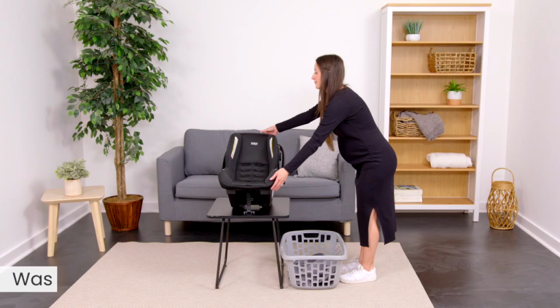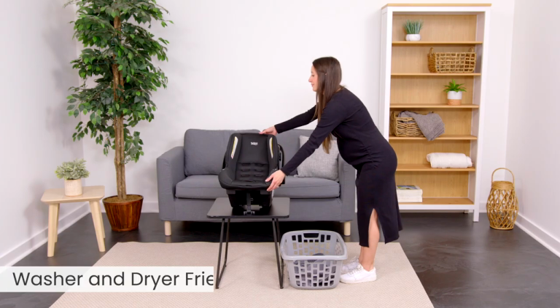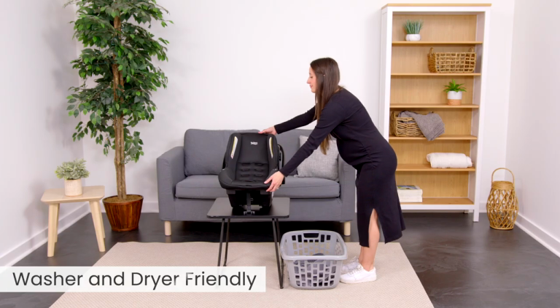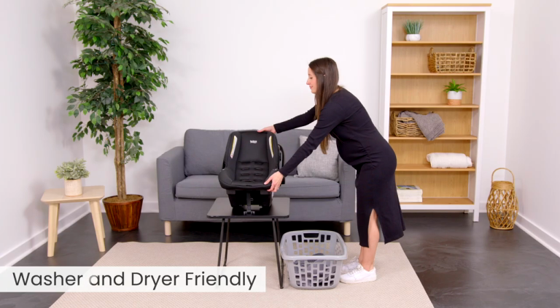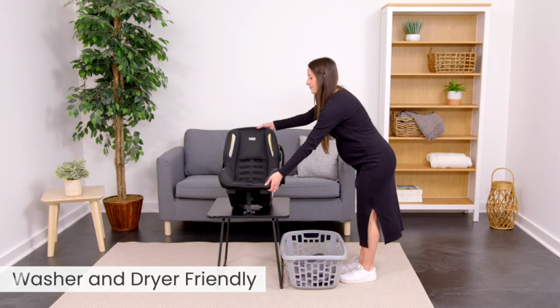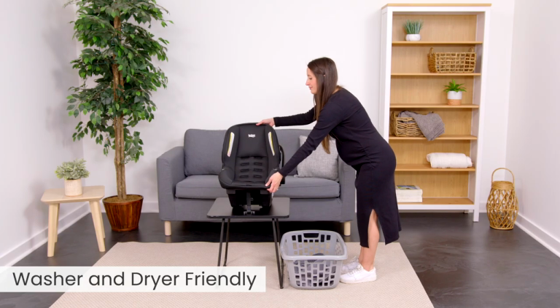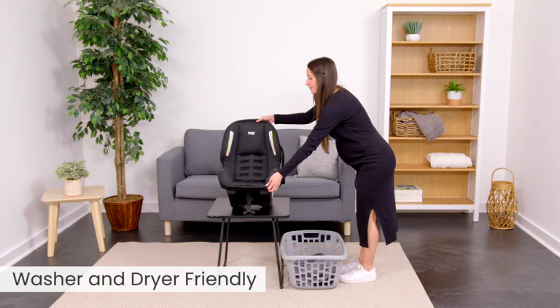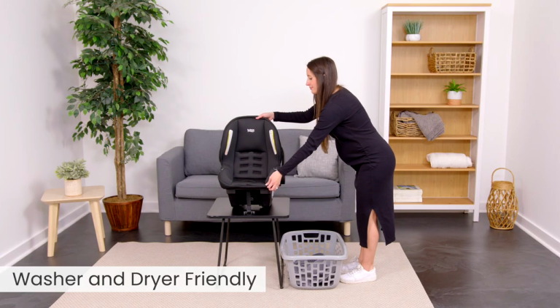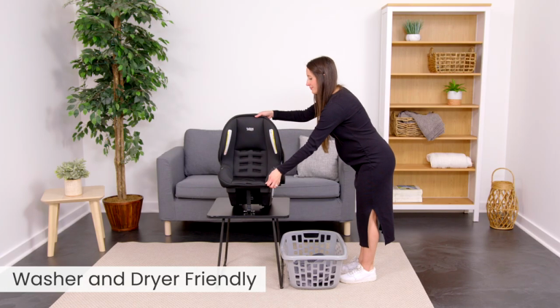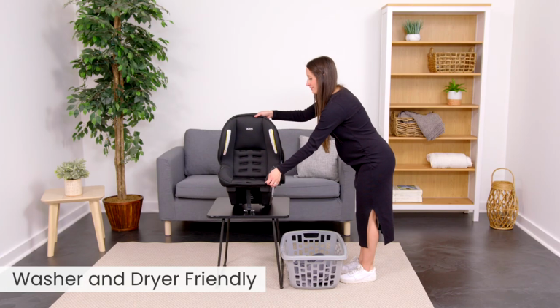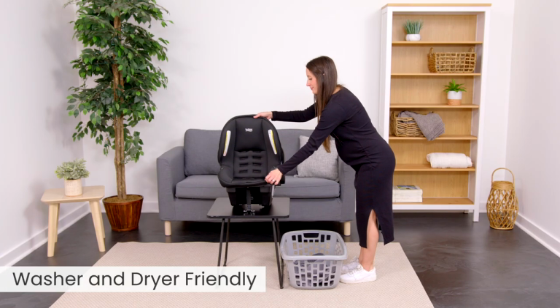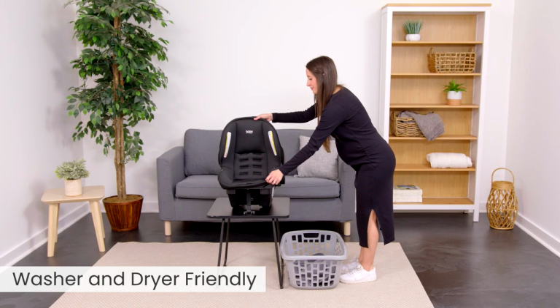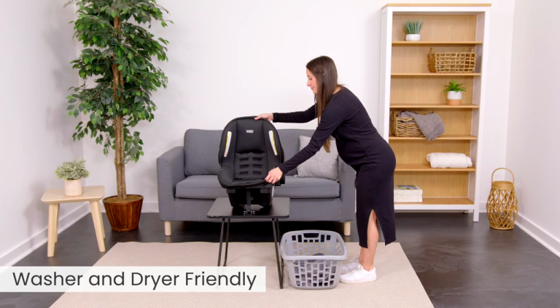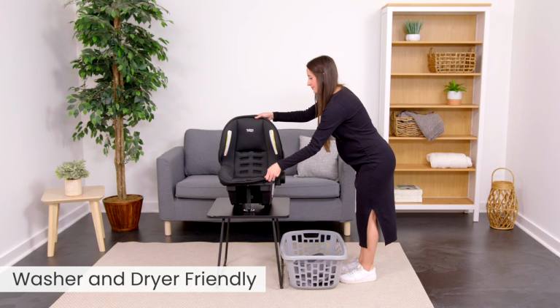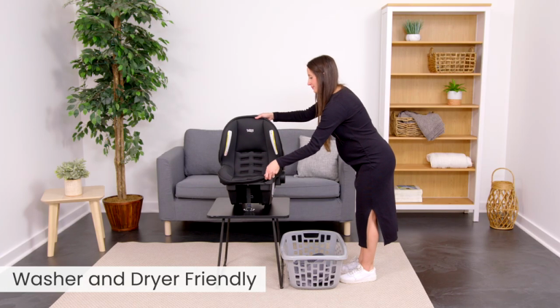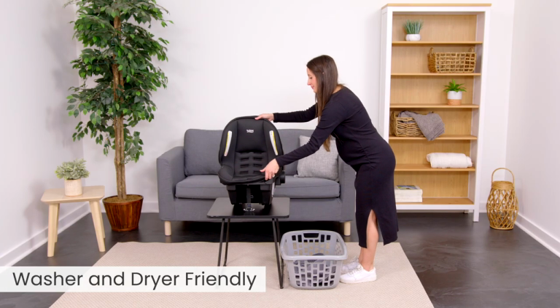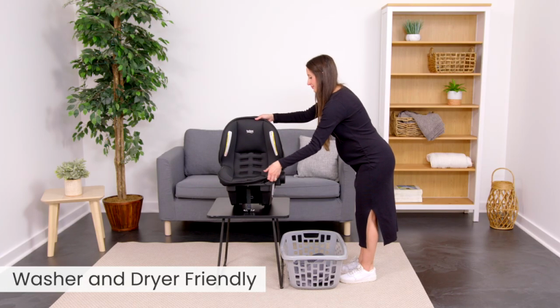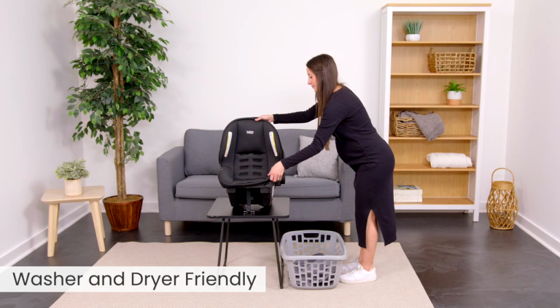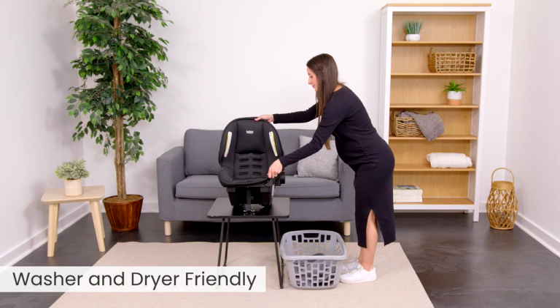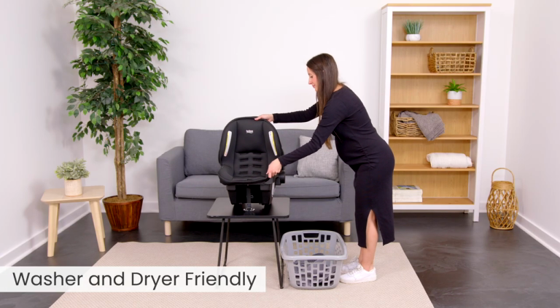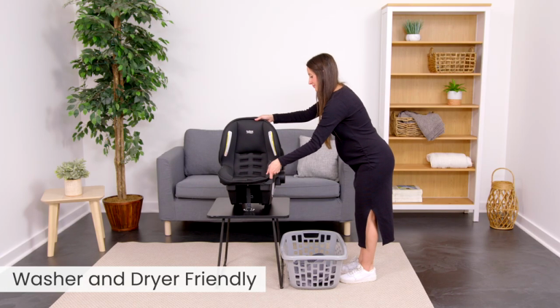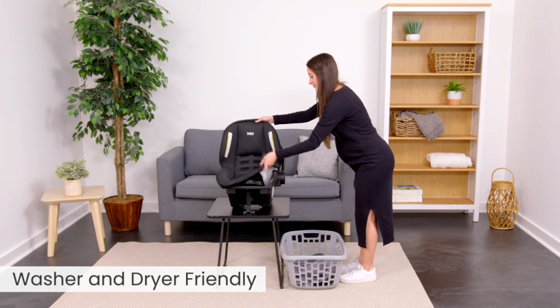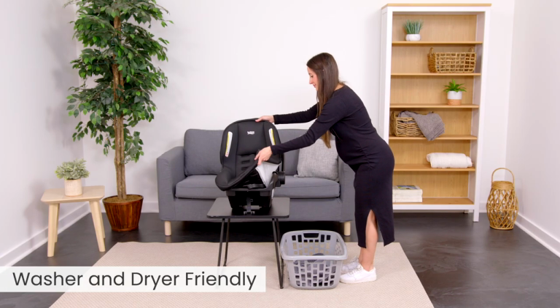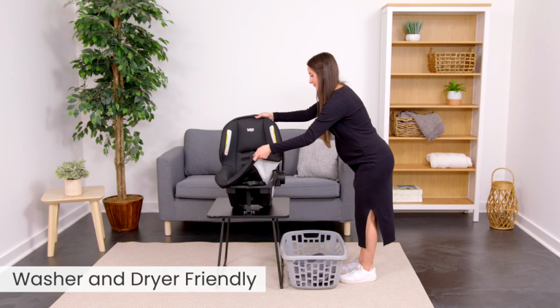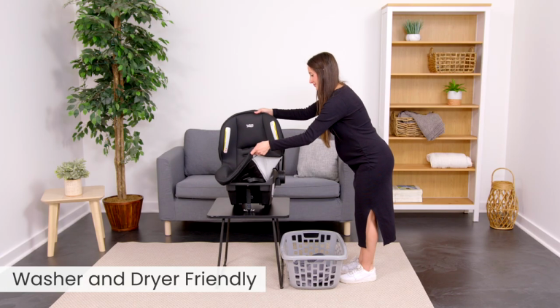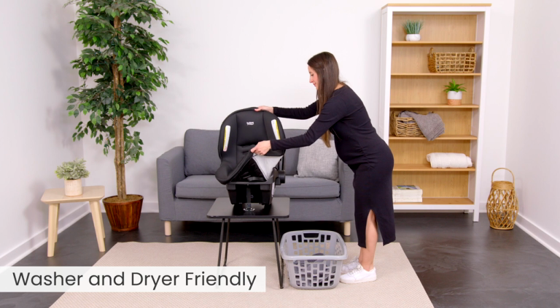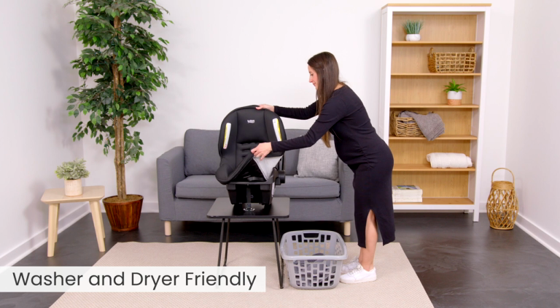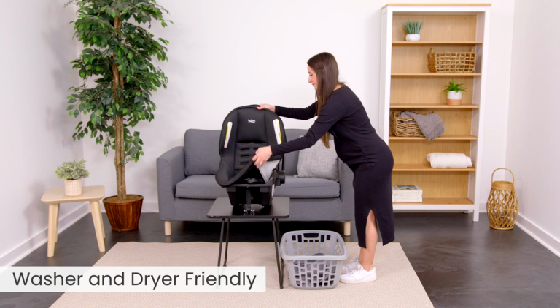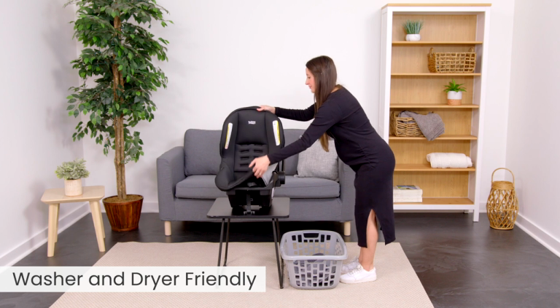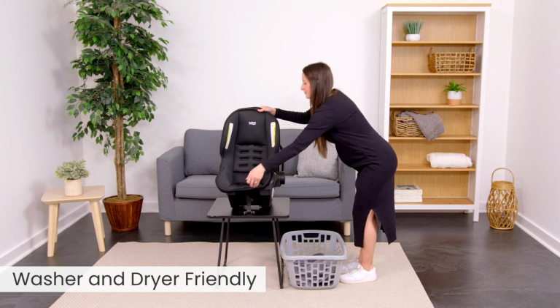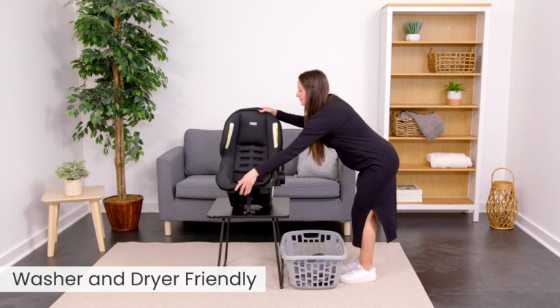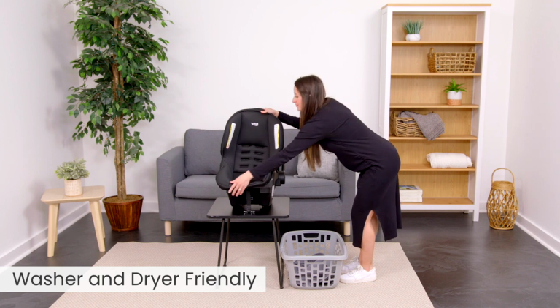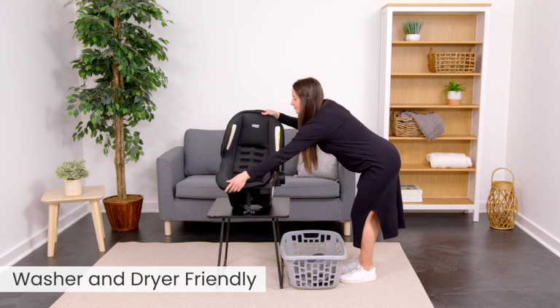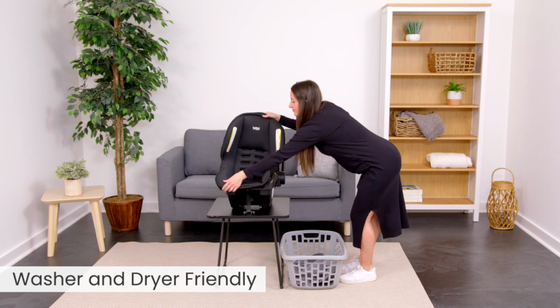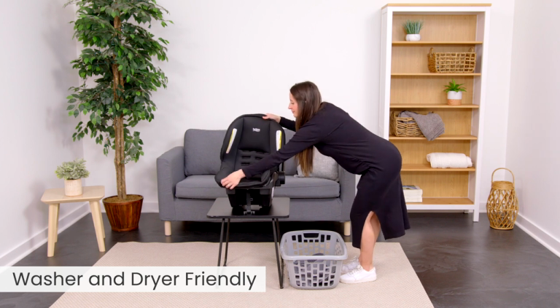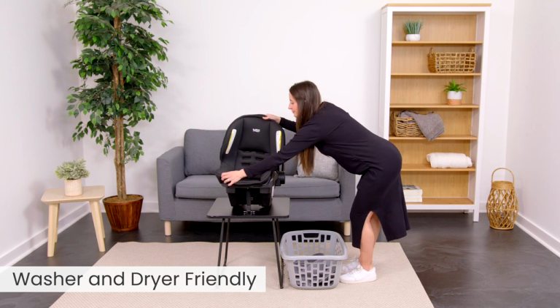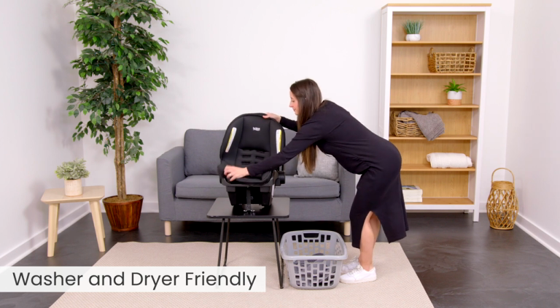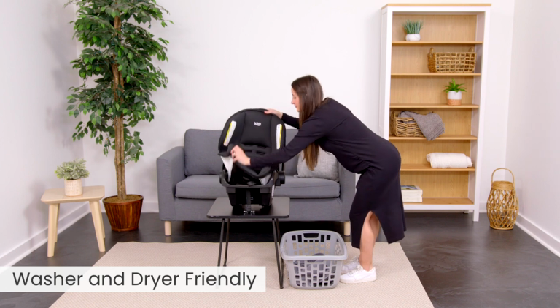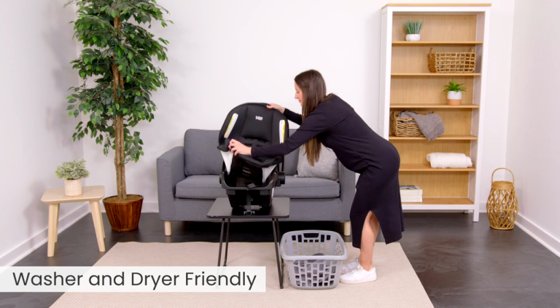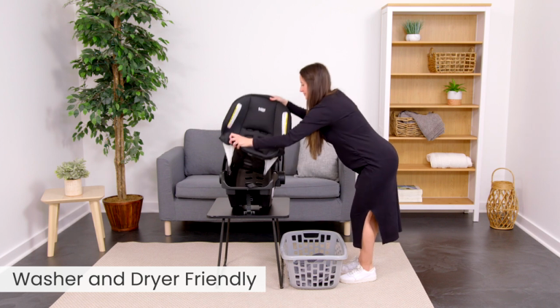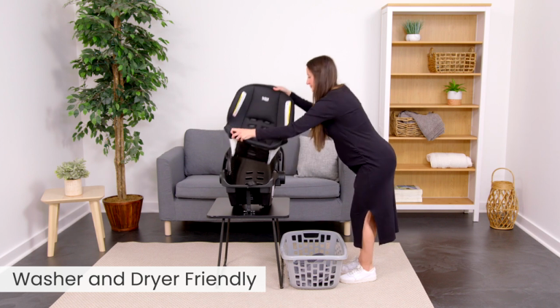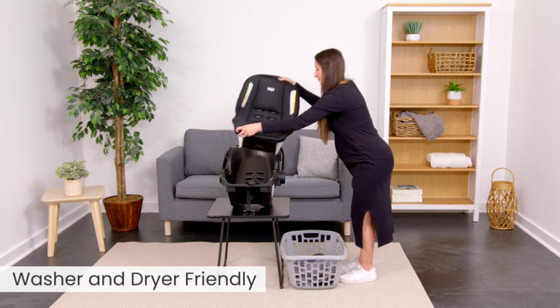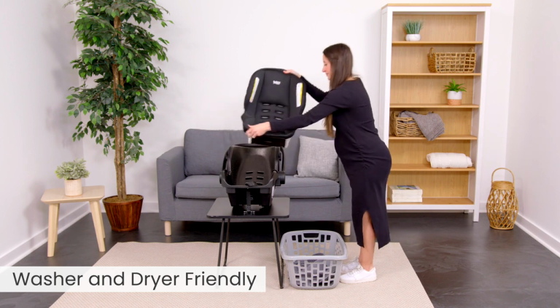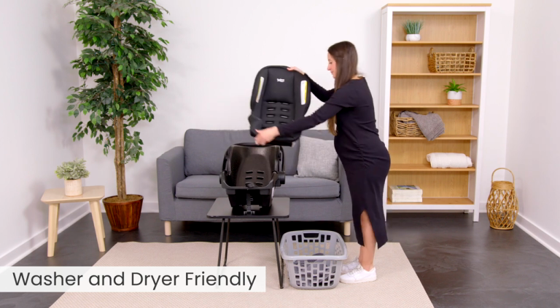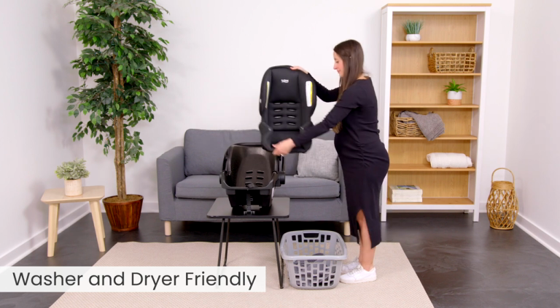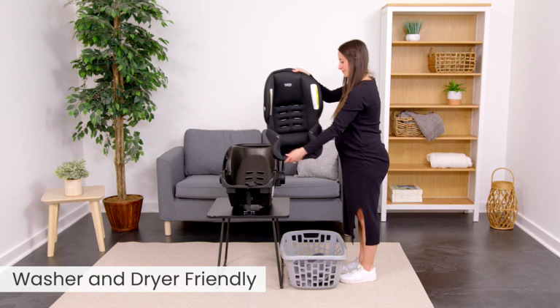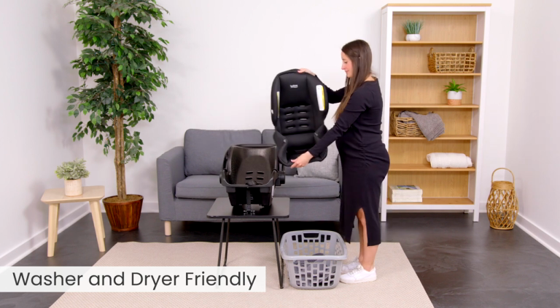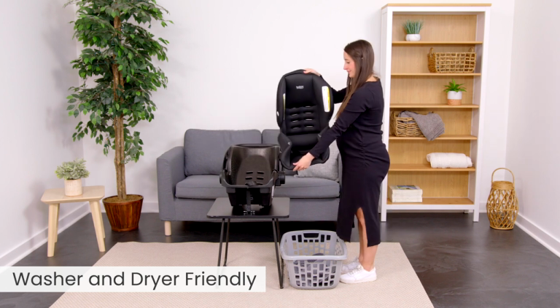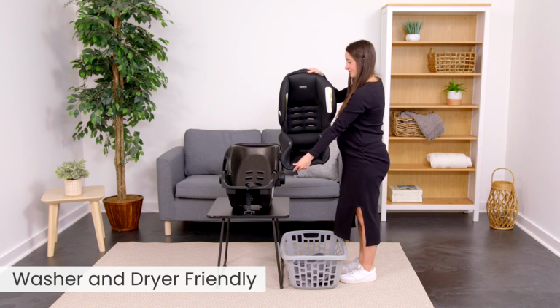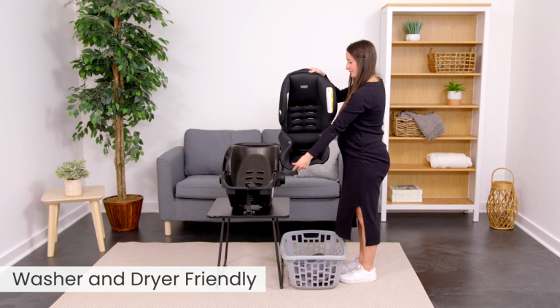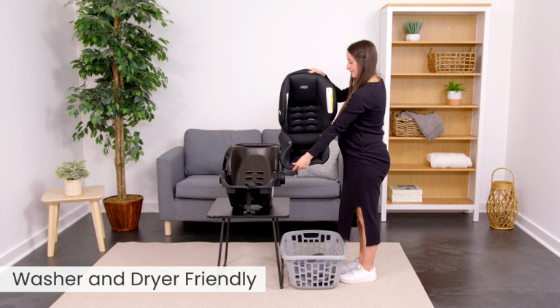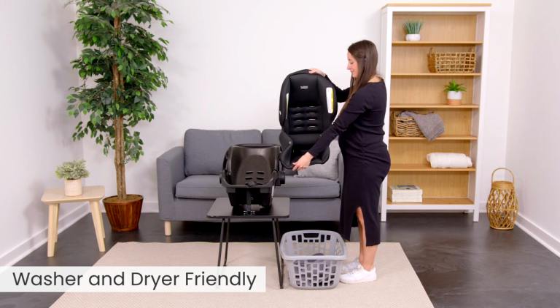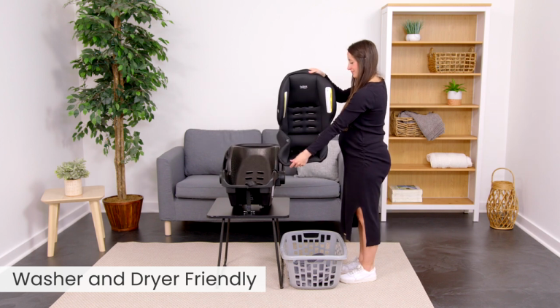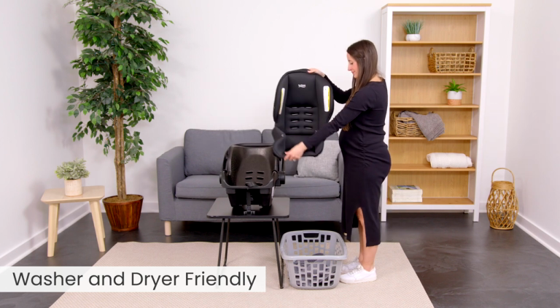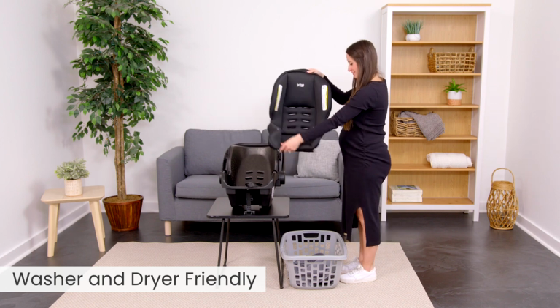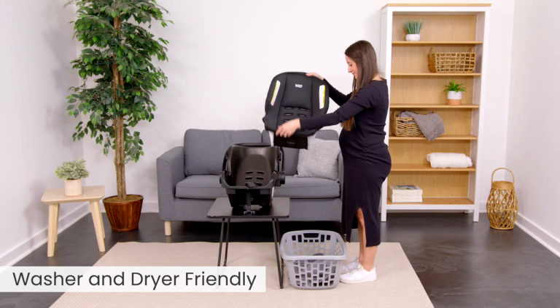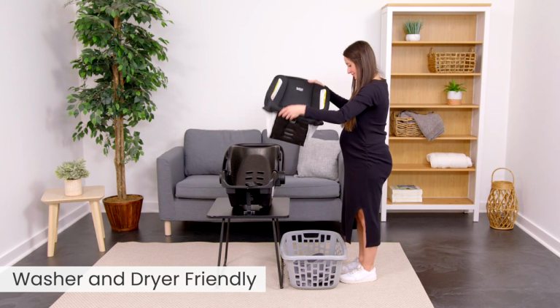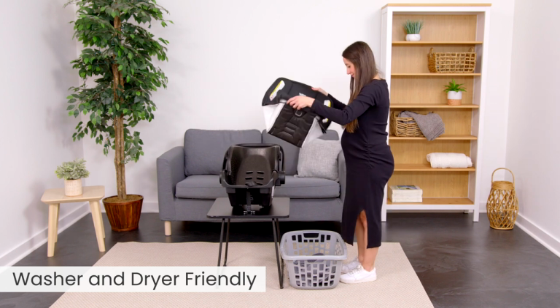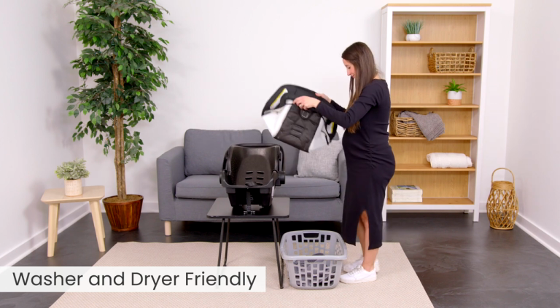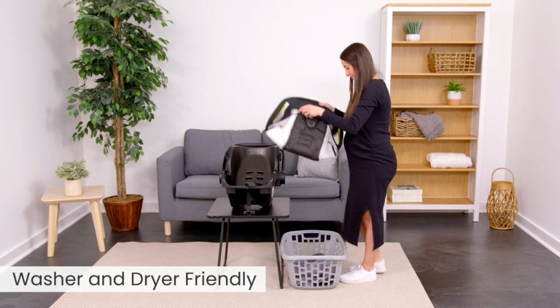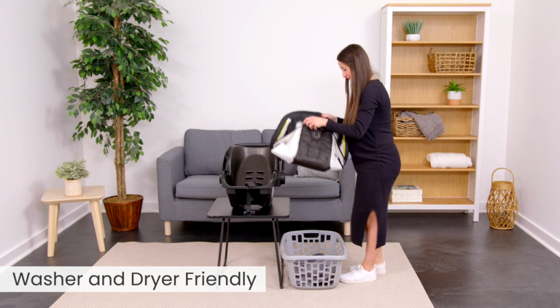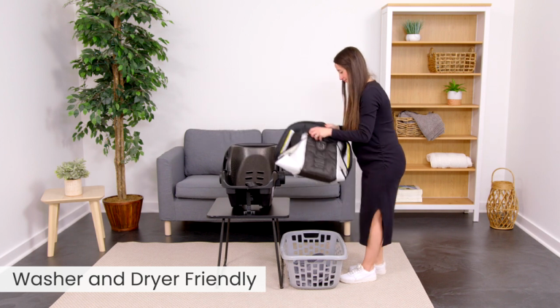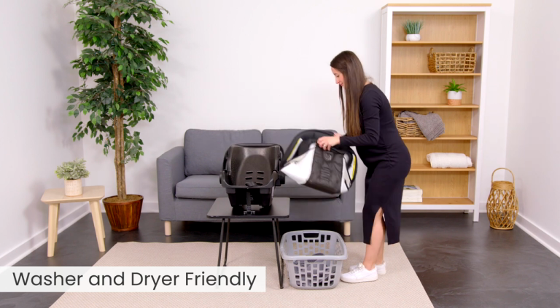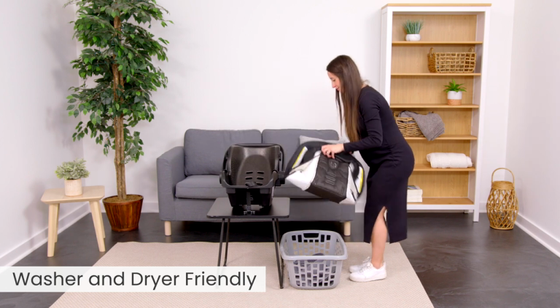No more hand washing the cover and waiting for it to dry. The SafeWash Cover is washer and dryer friendly for quick, easy cleanup.